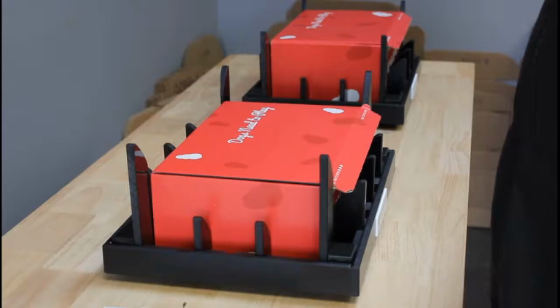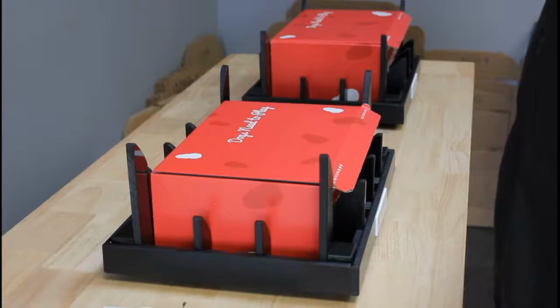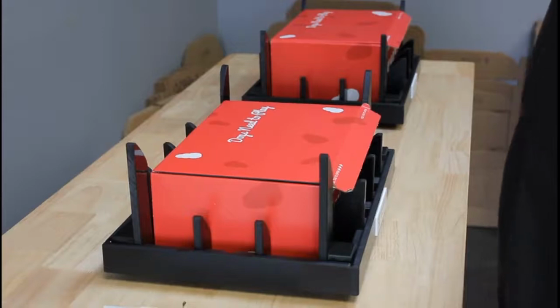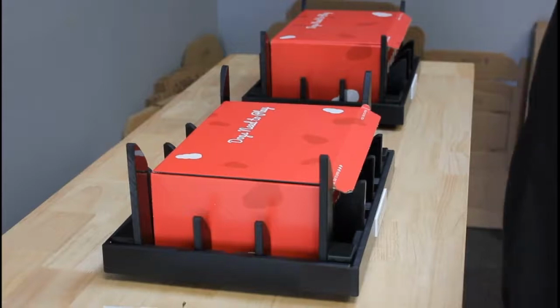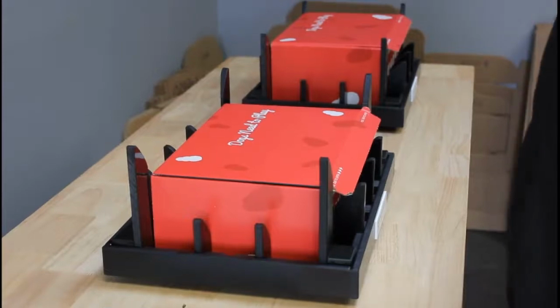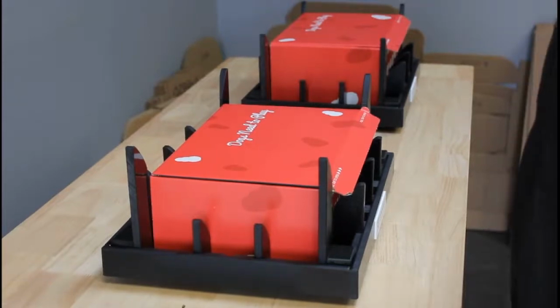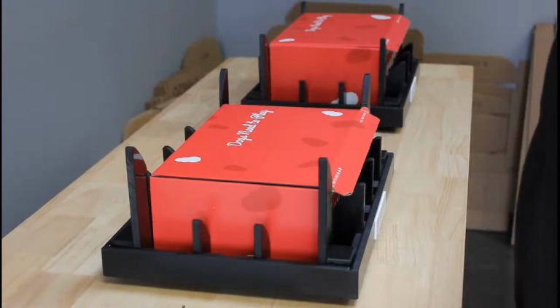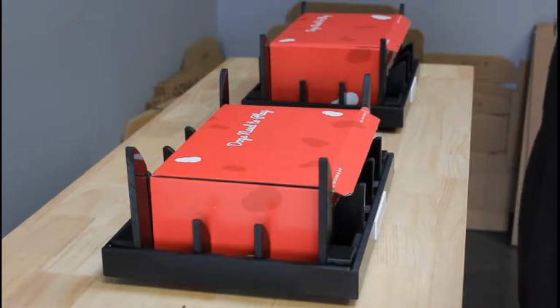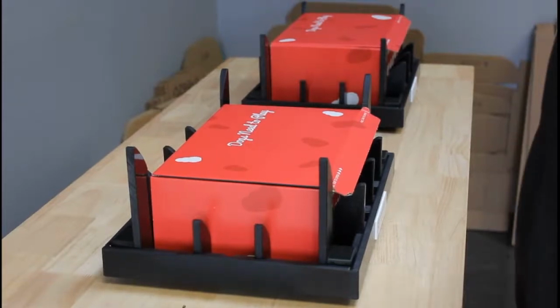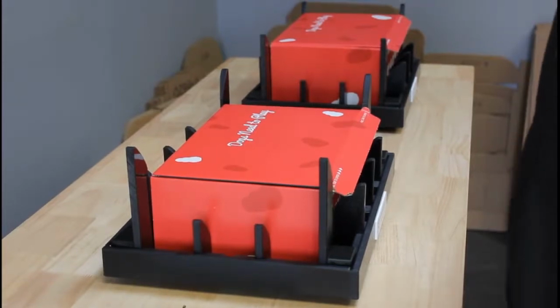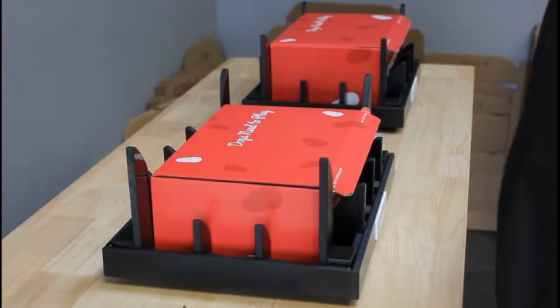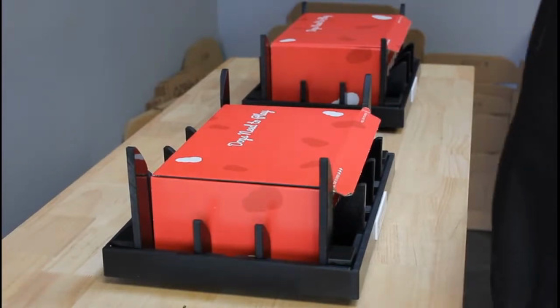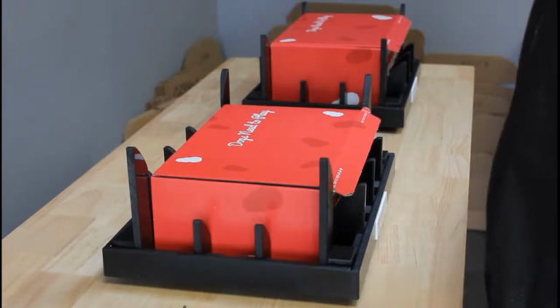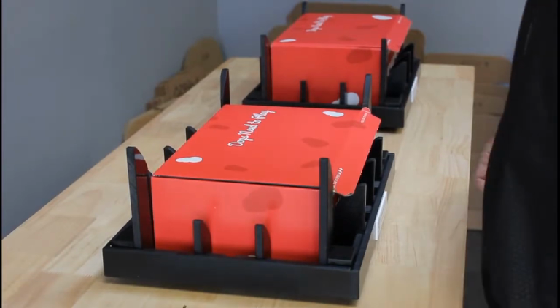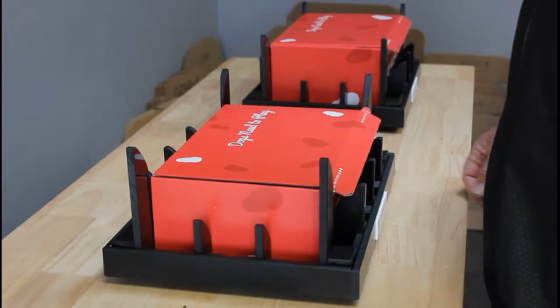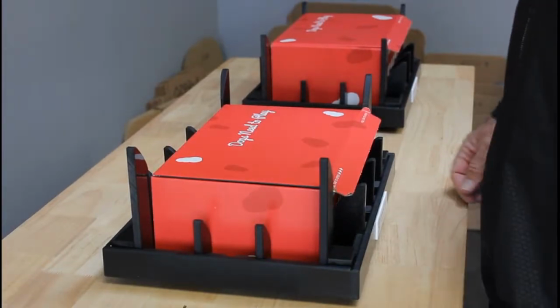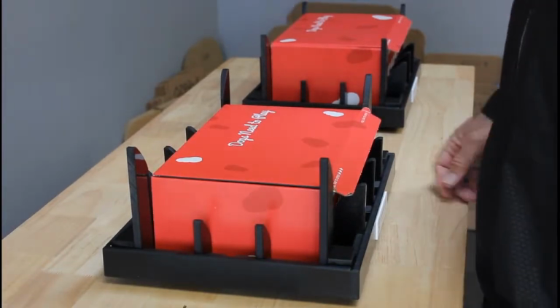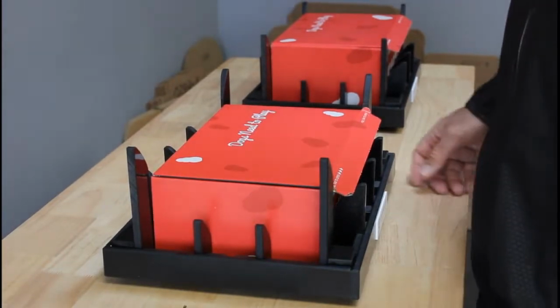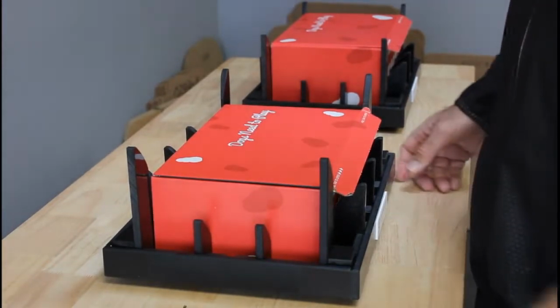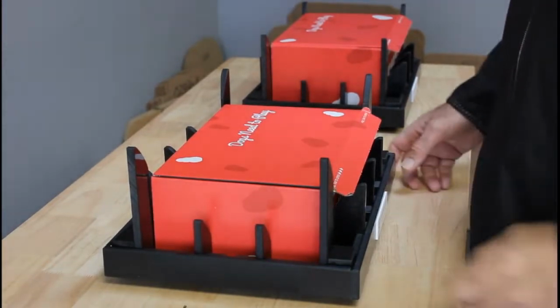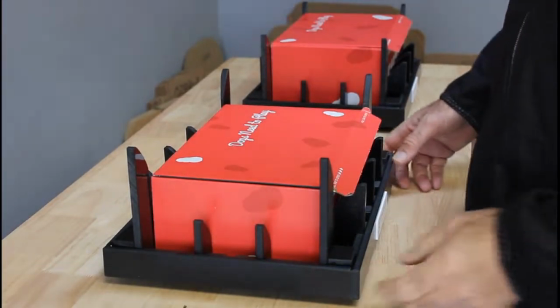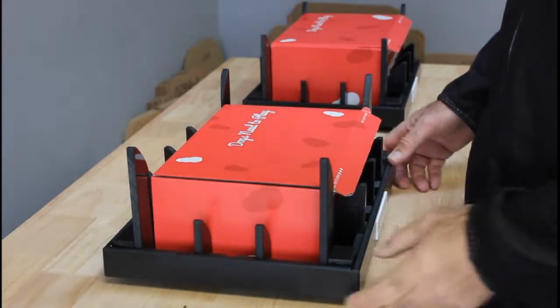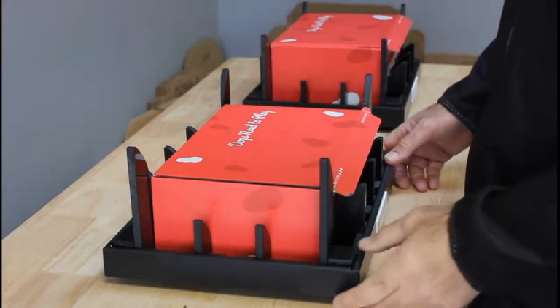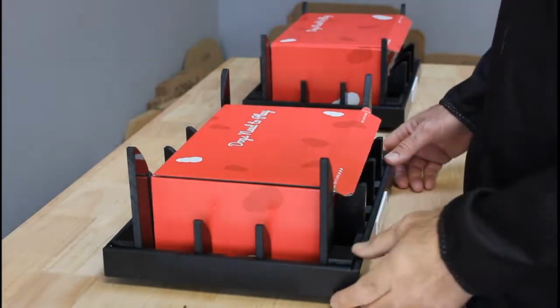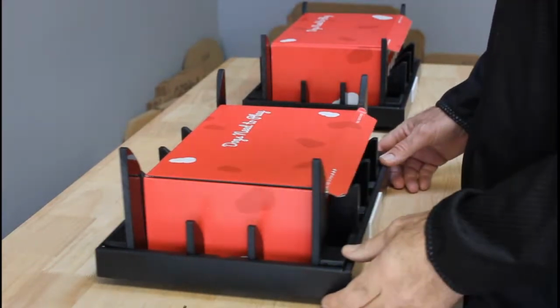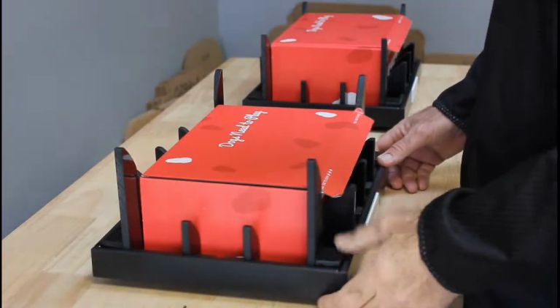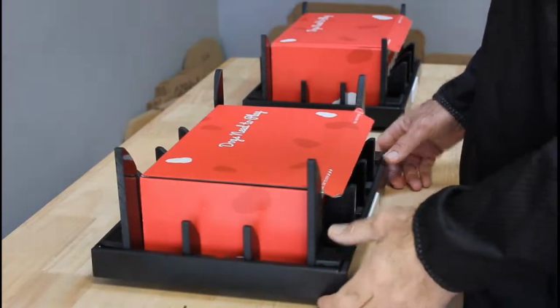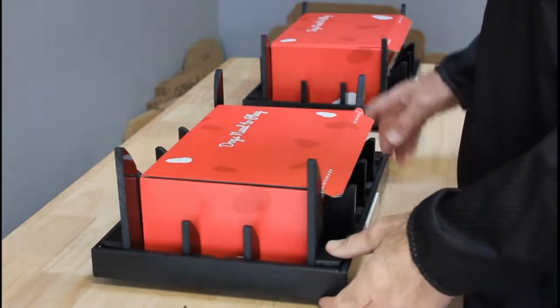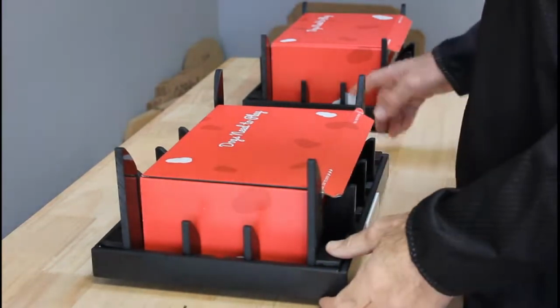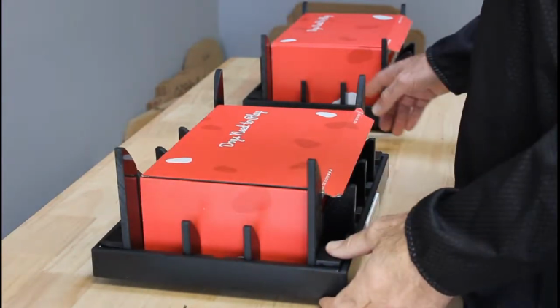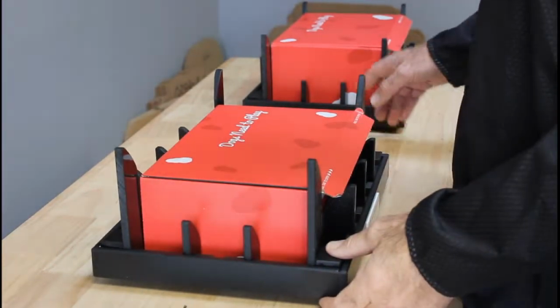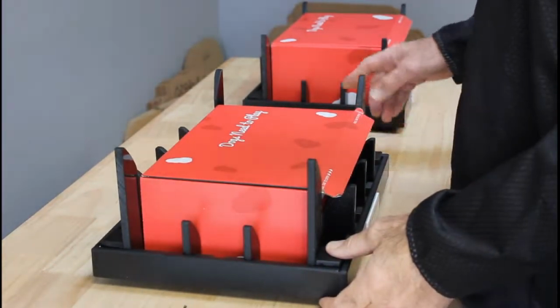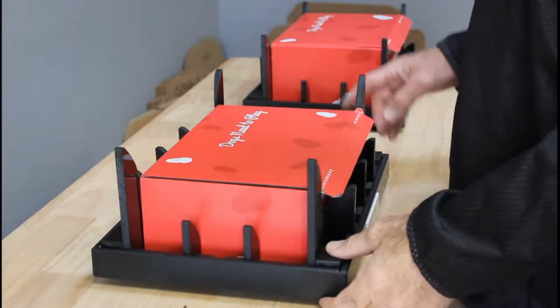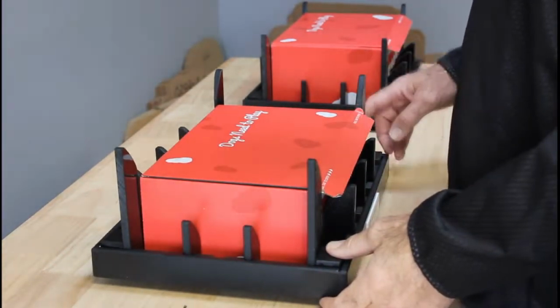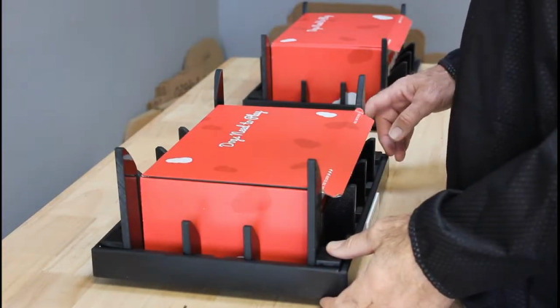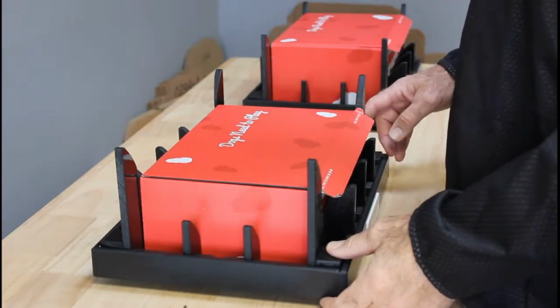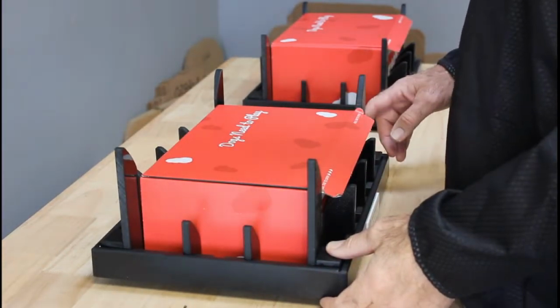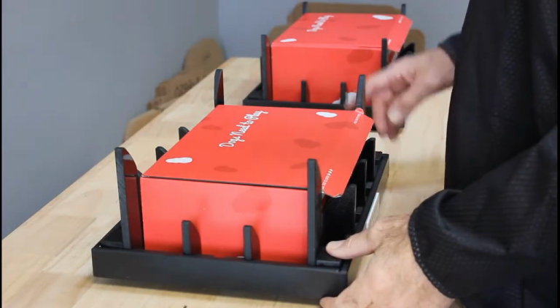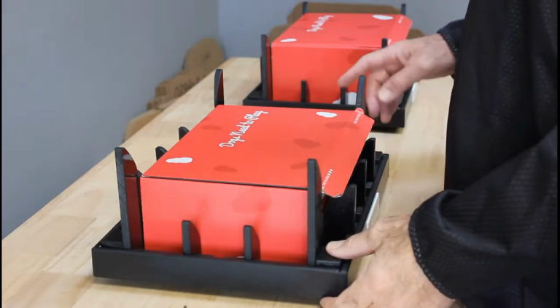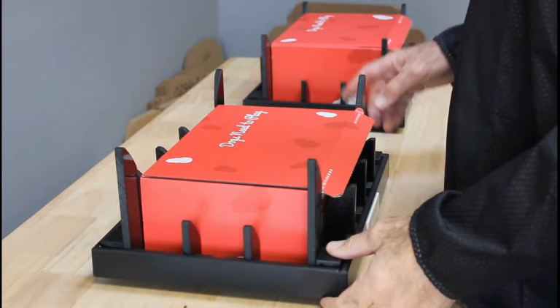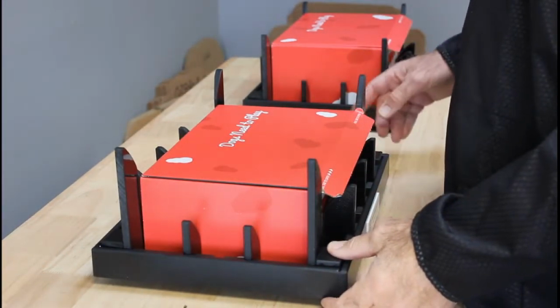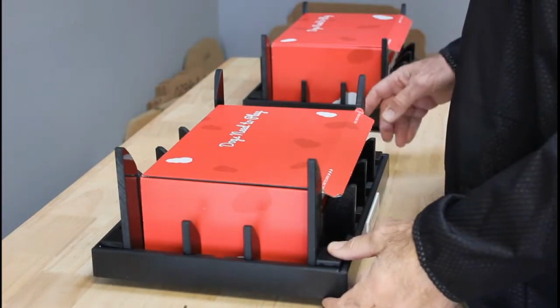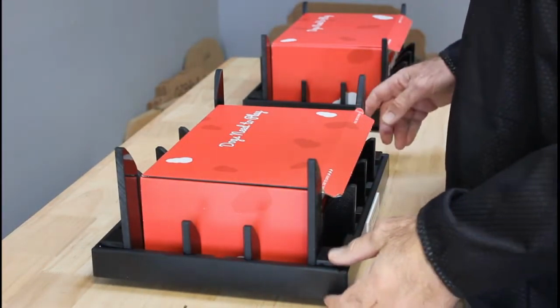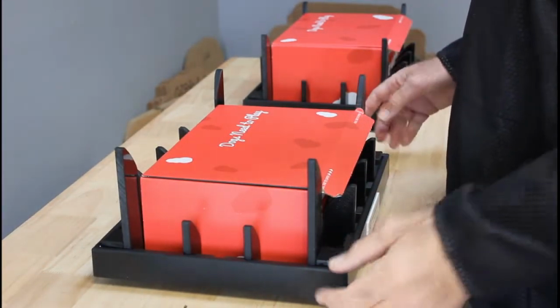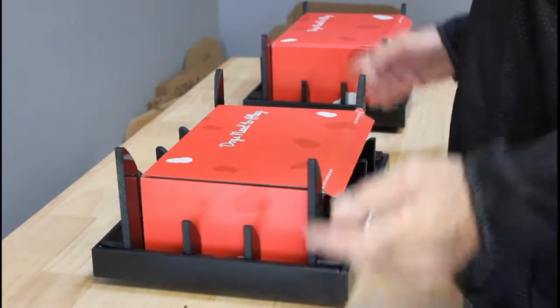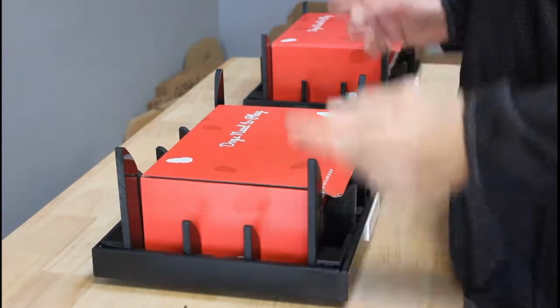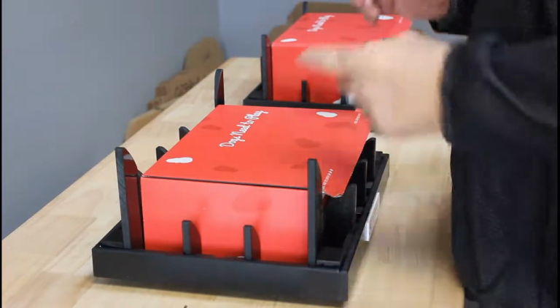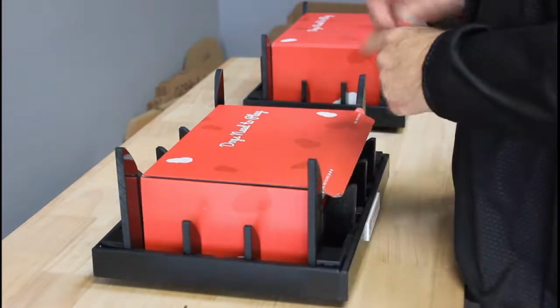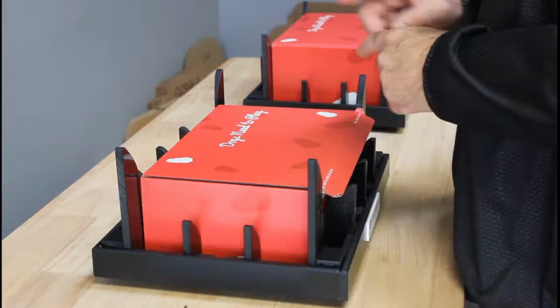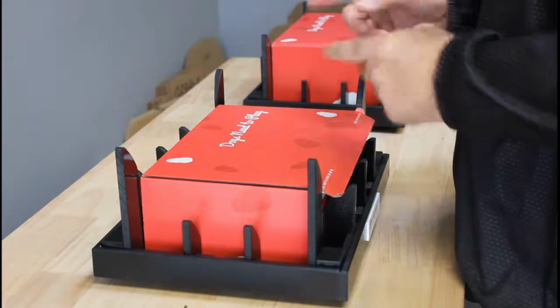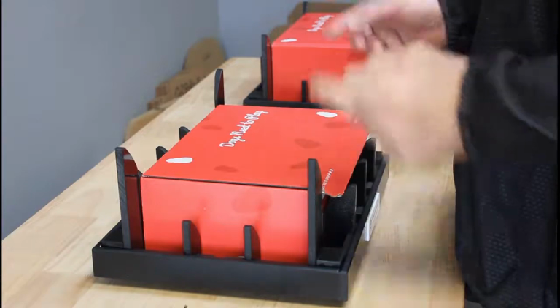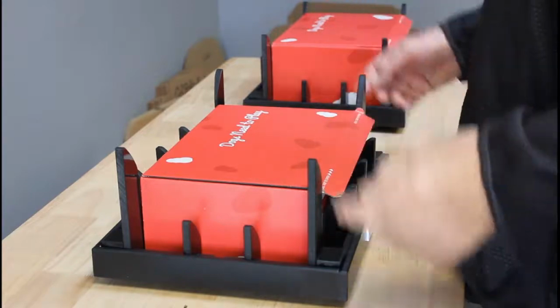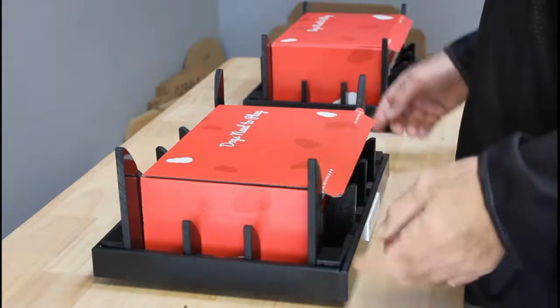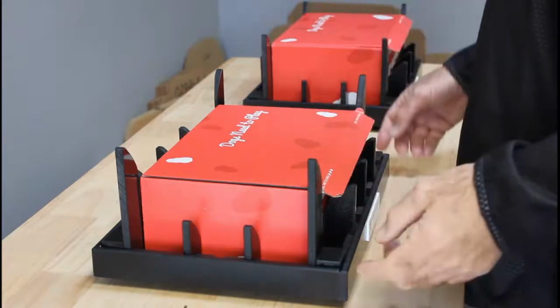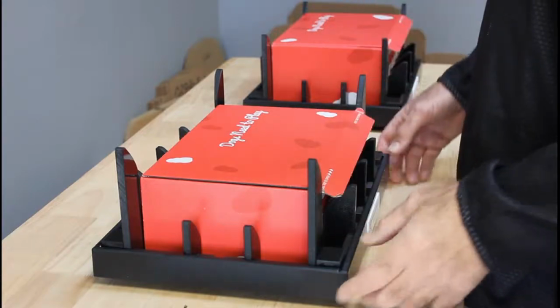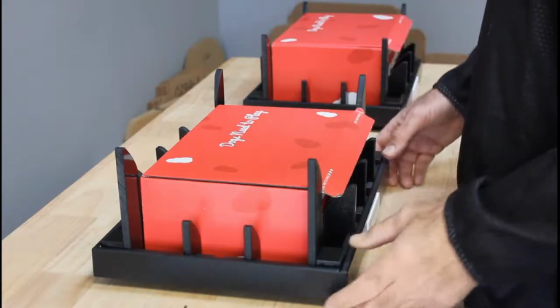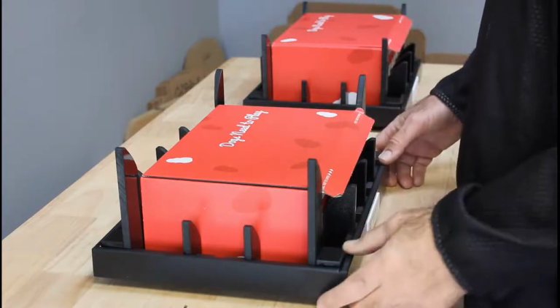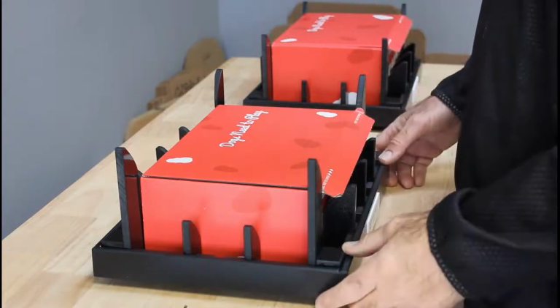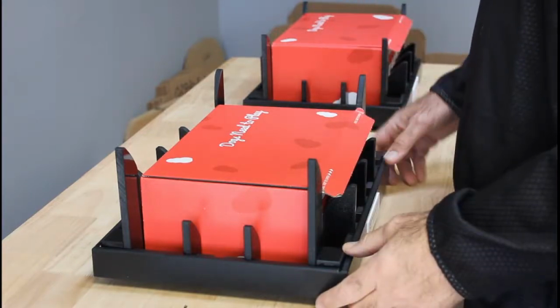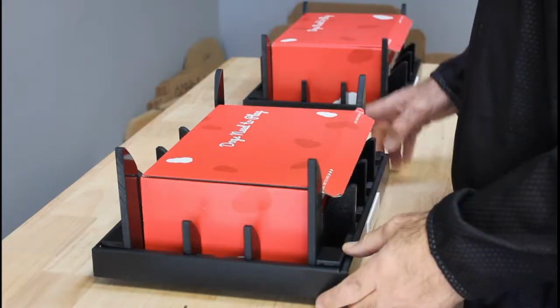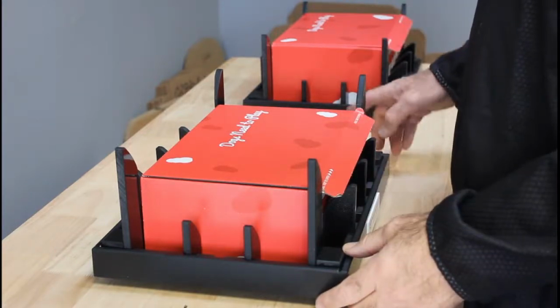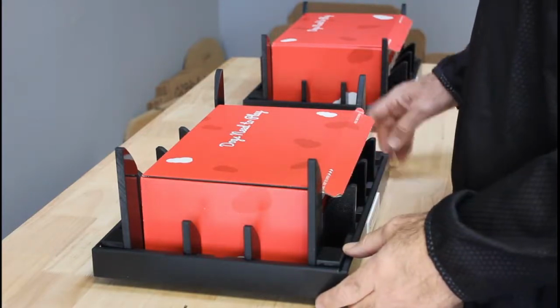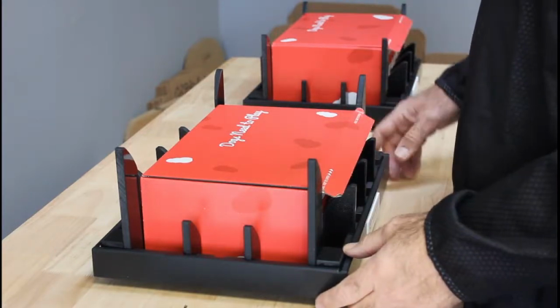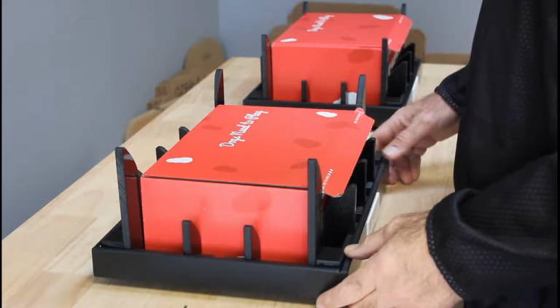Hello, it's demonstration time. Let's go ahead and get started. We've got two different fixtures, two different boxes. They are interchangeable — they'll work both ways.